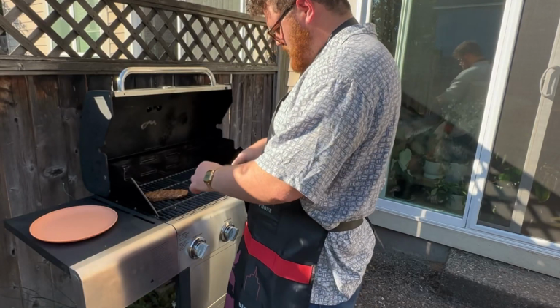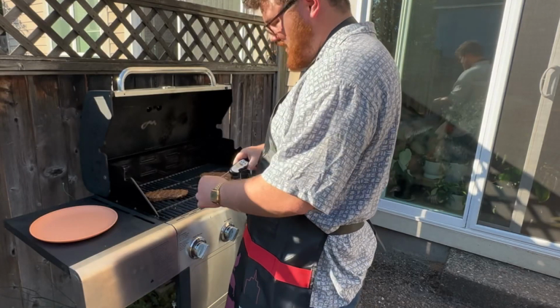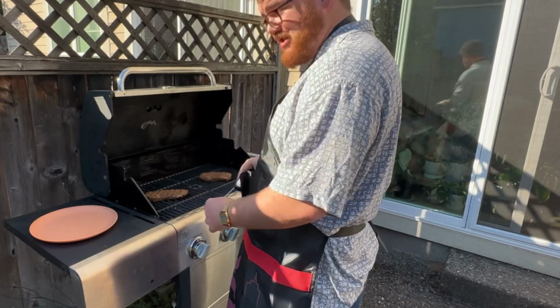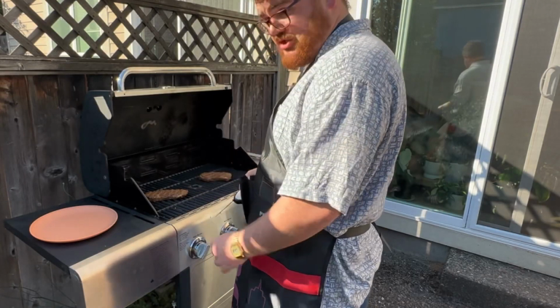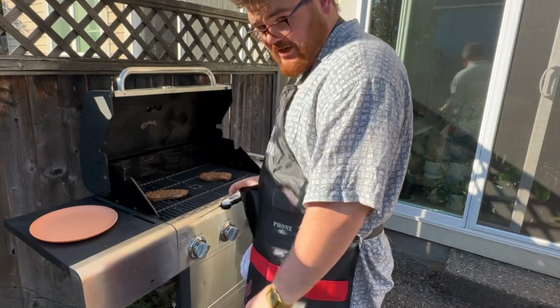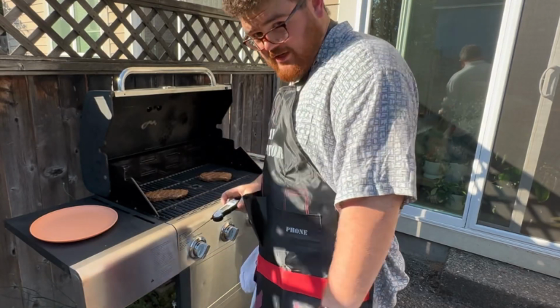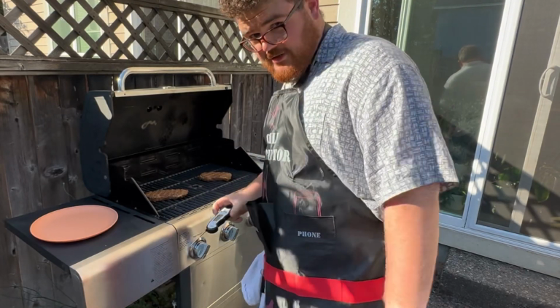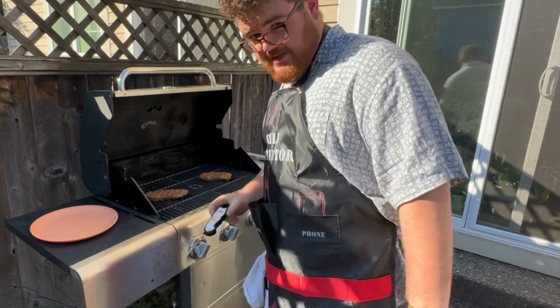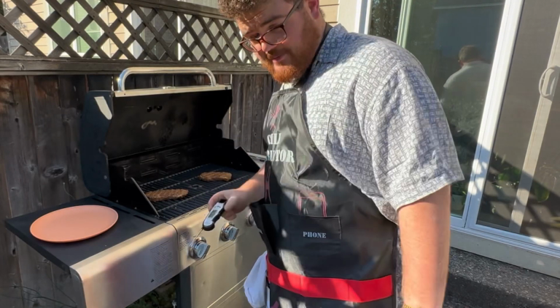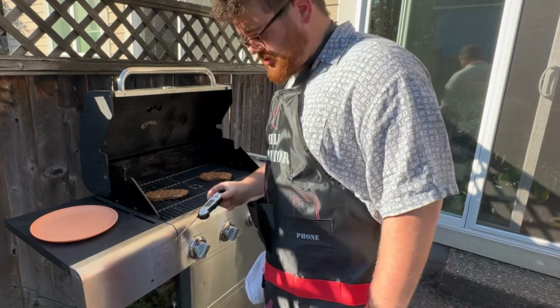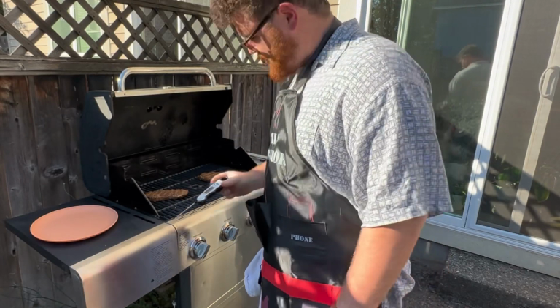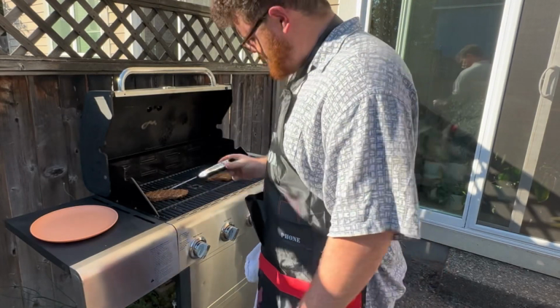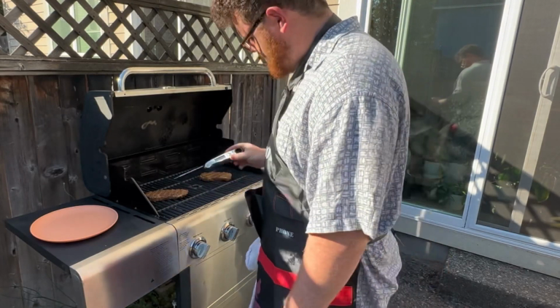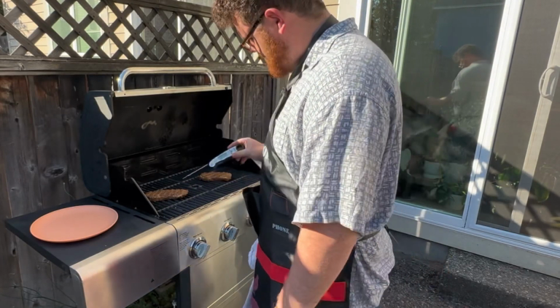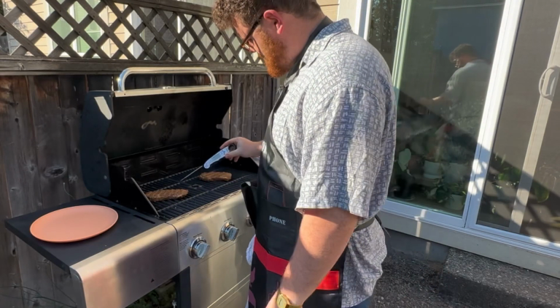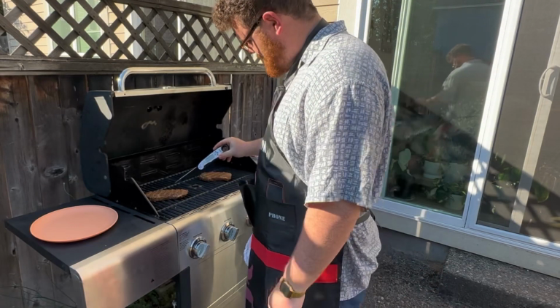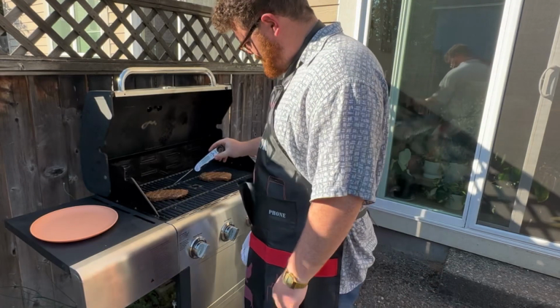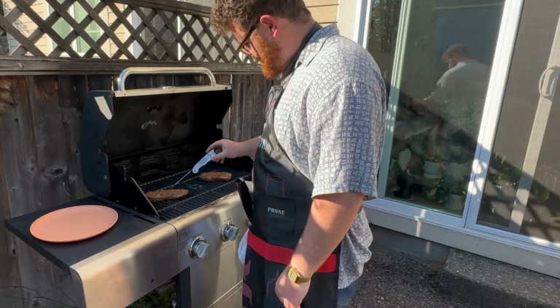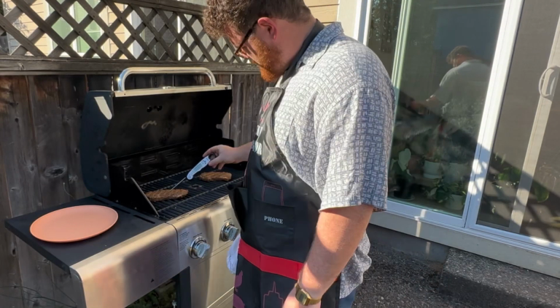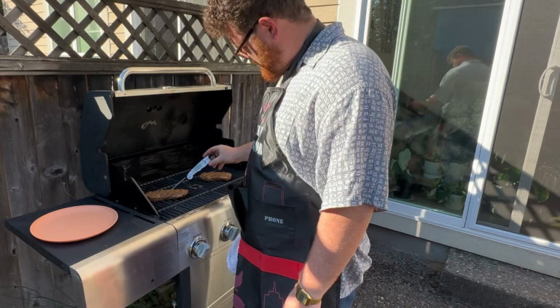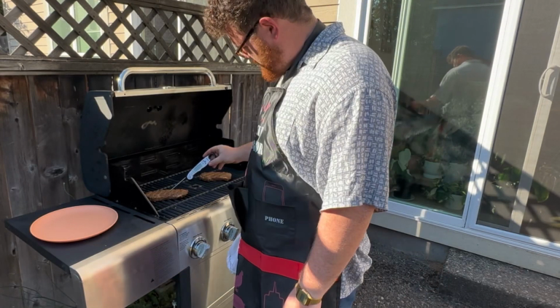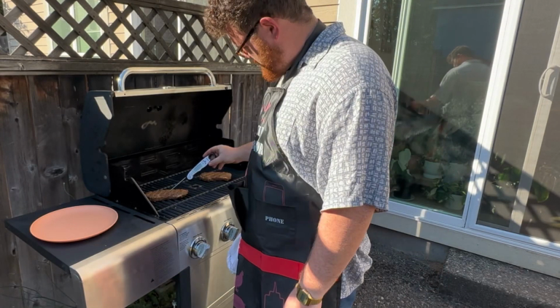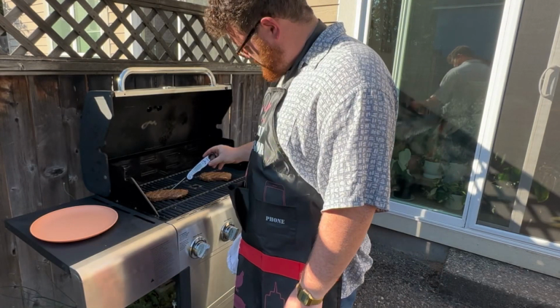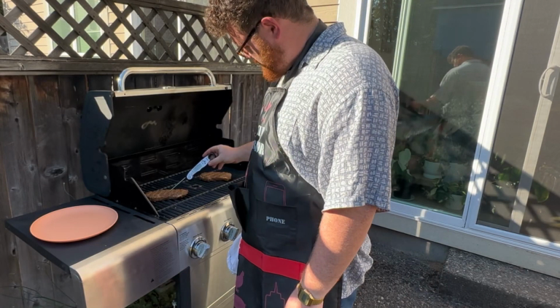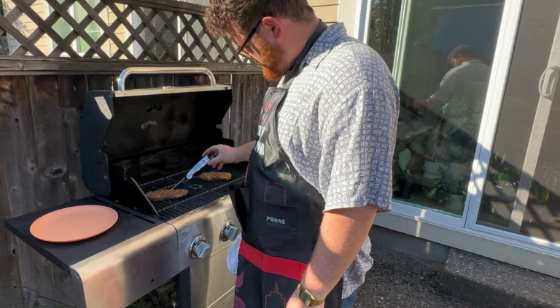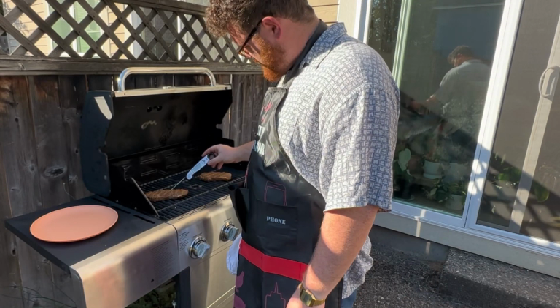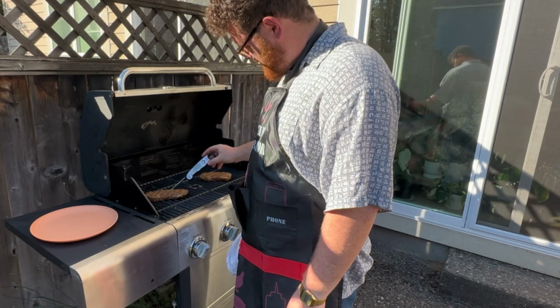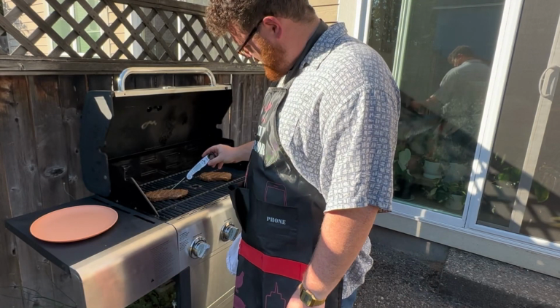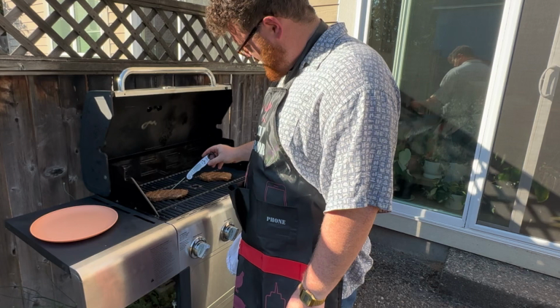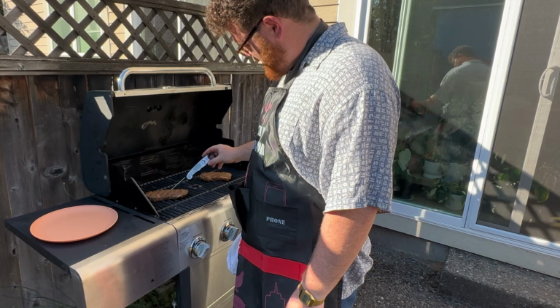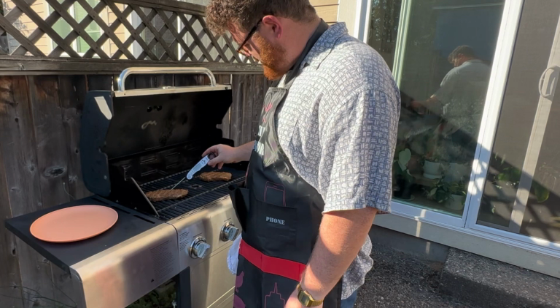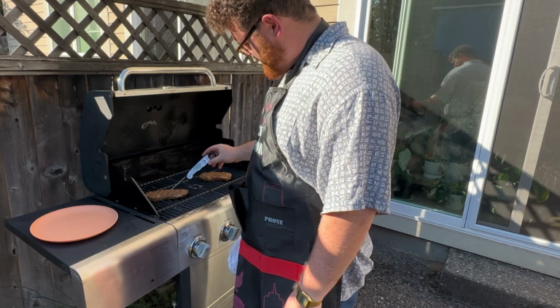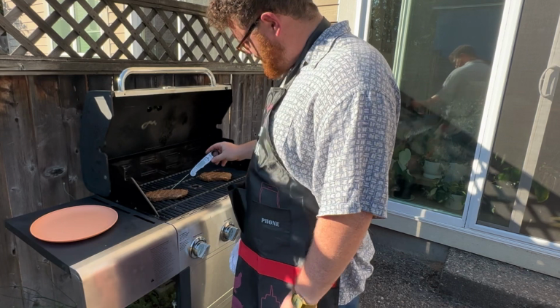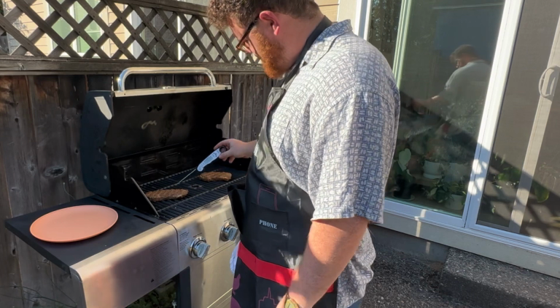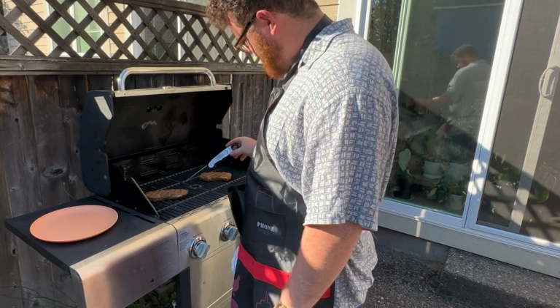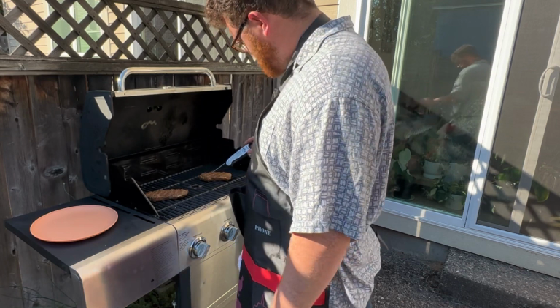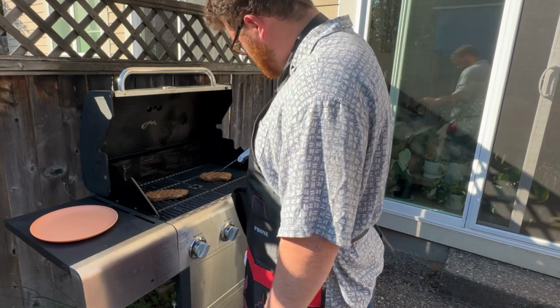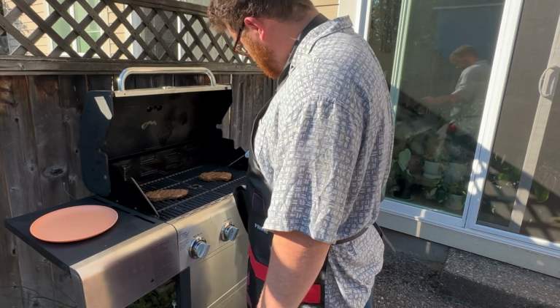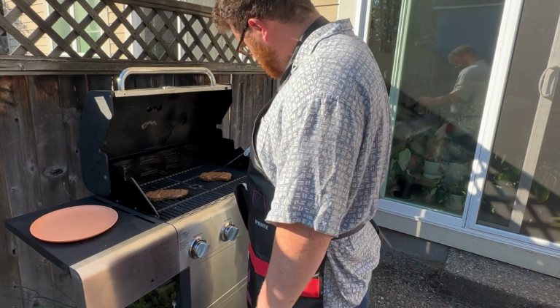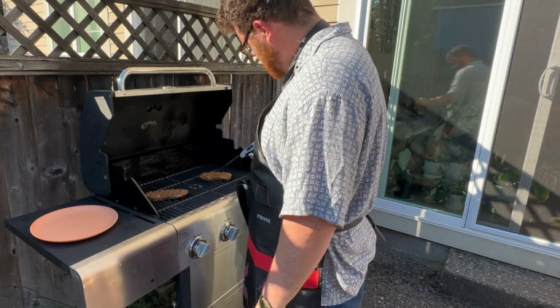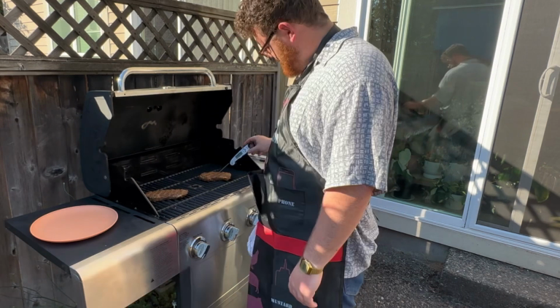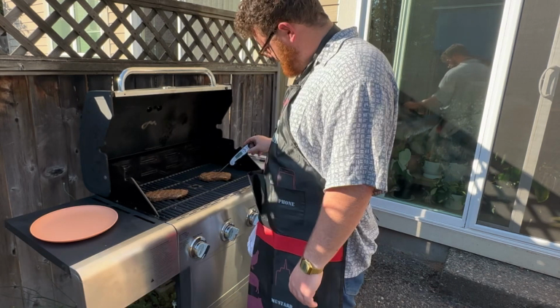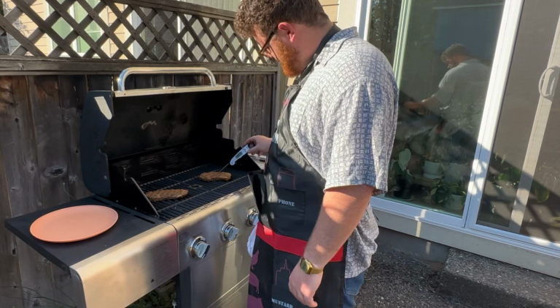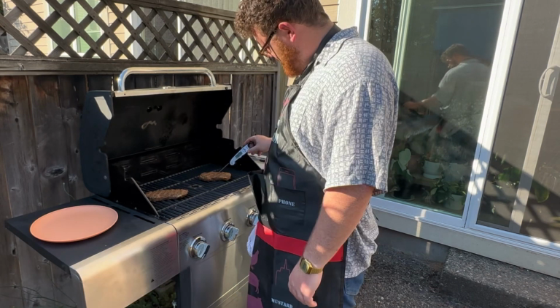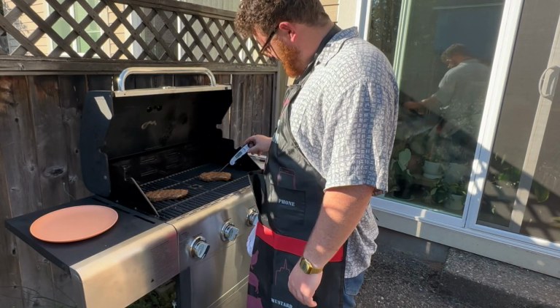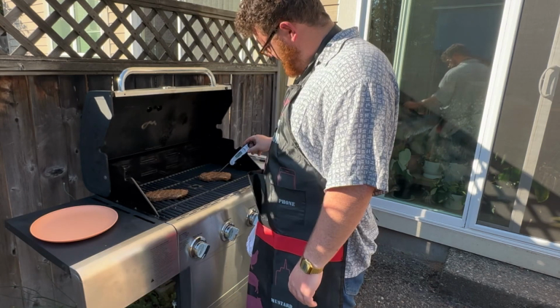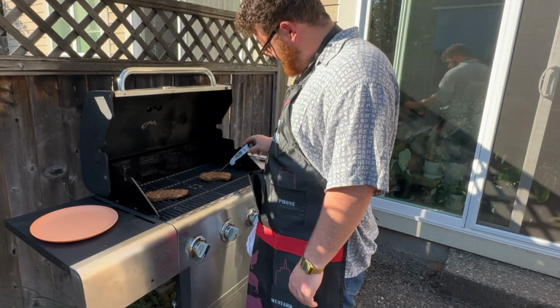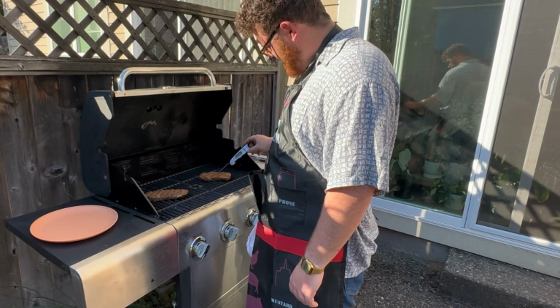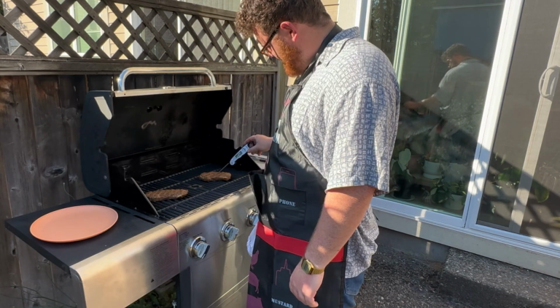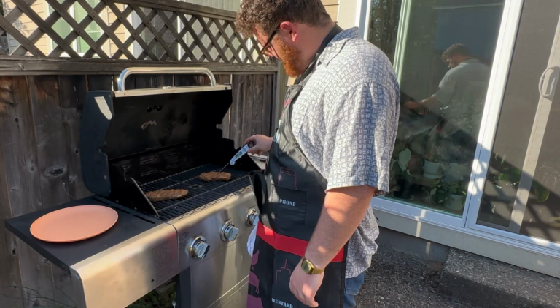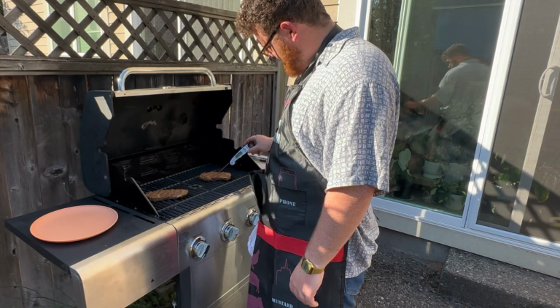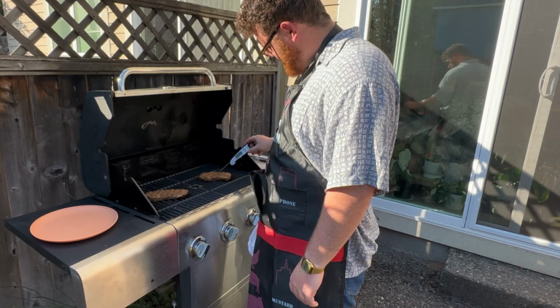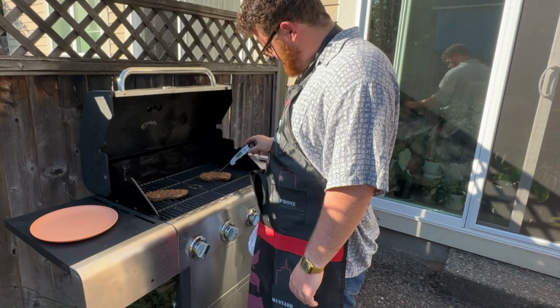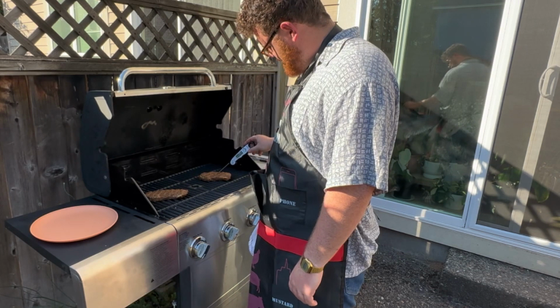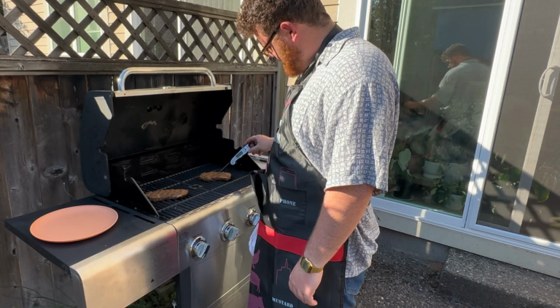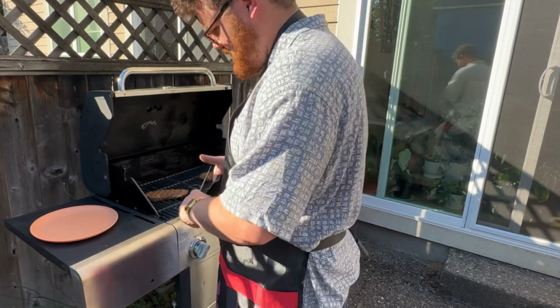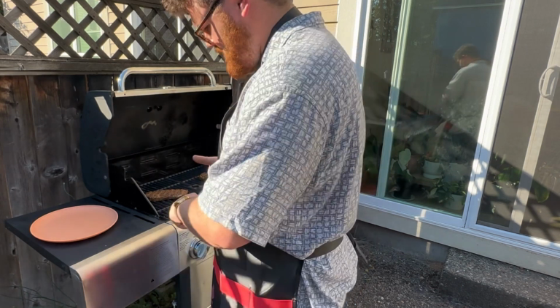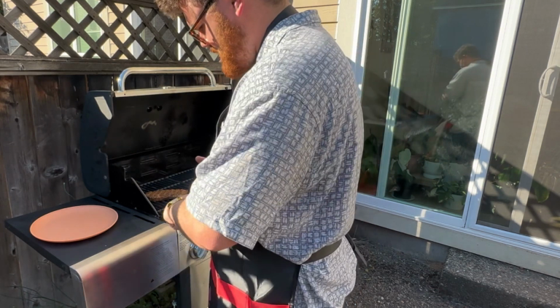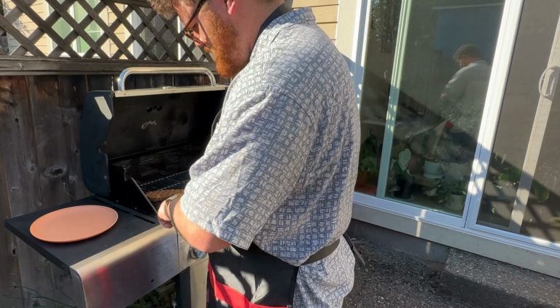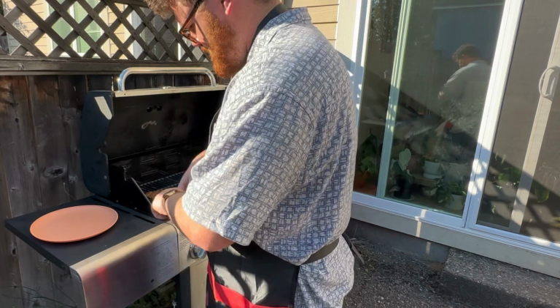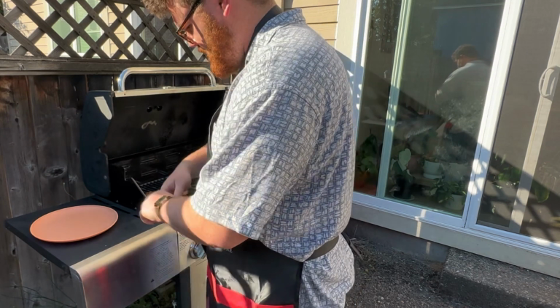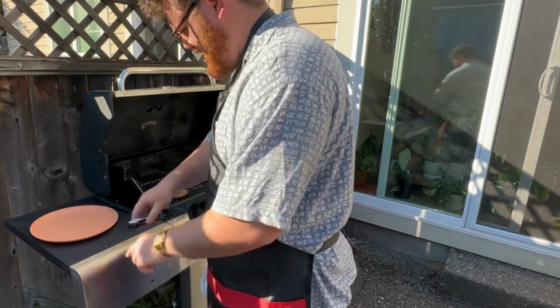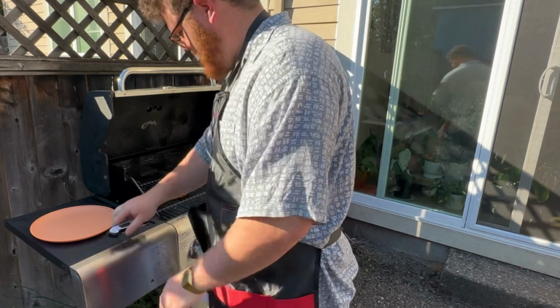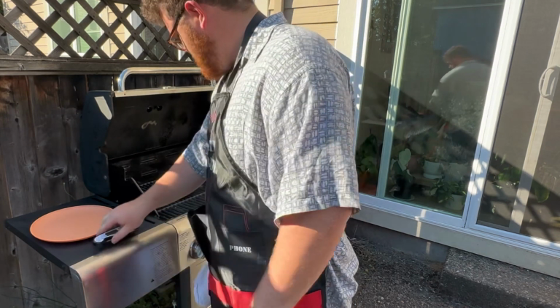We're gonna check on our temperature. About 90 degrees on that one, about 95 on that one. We're getting there.